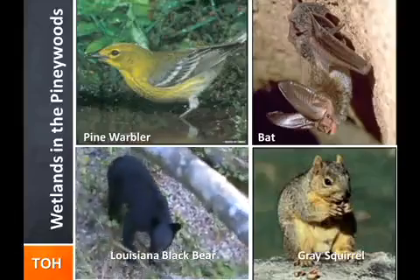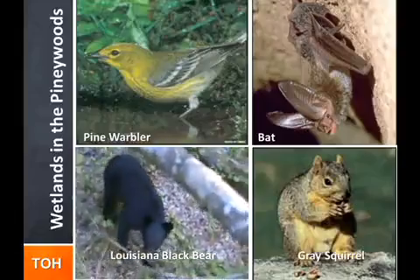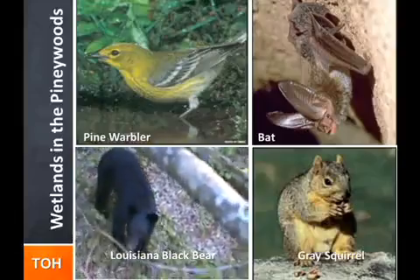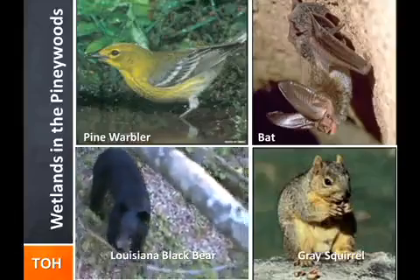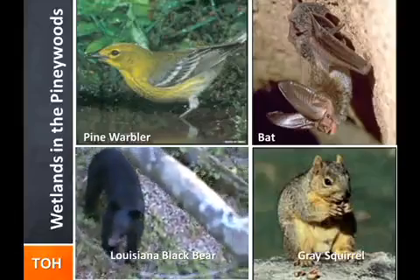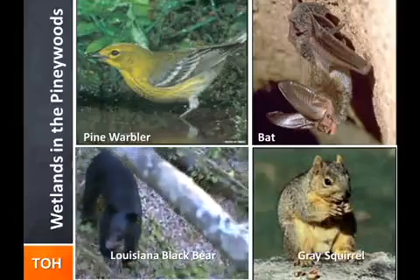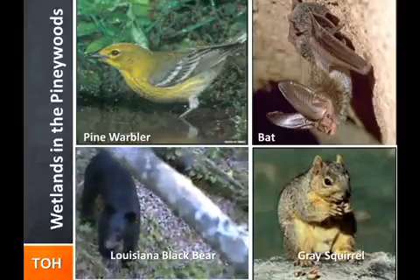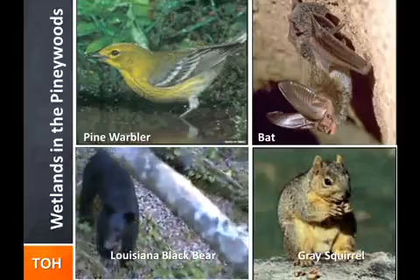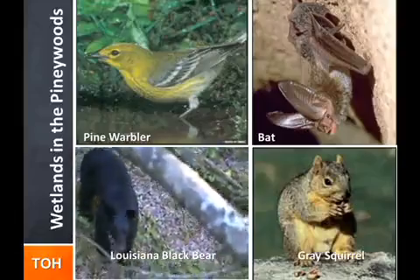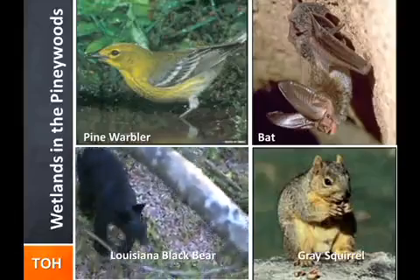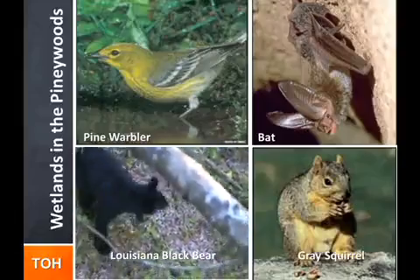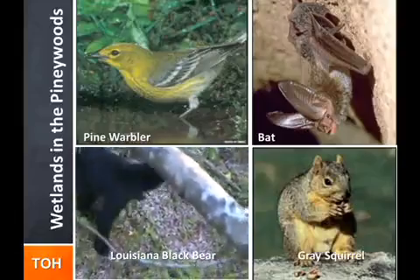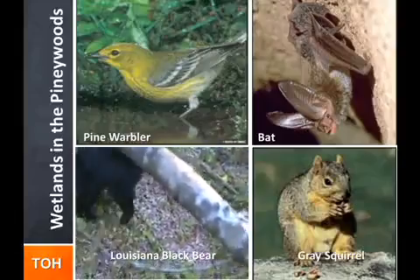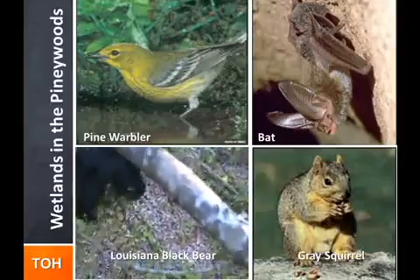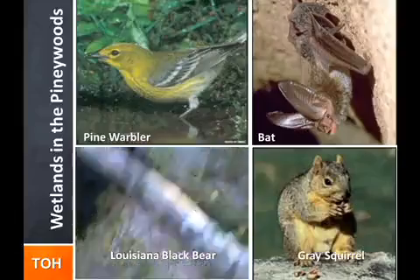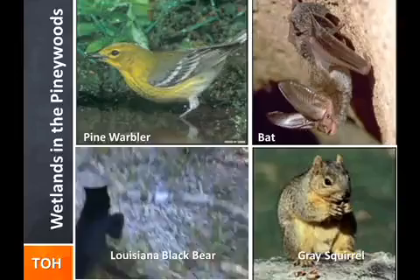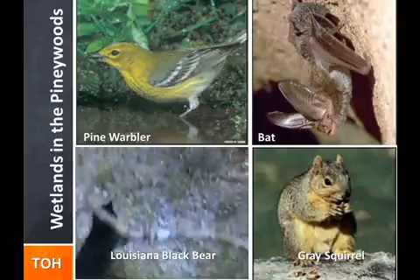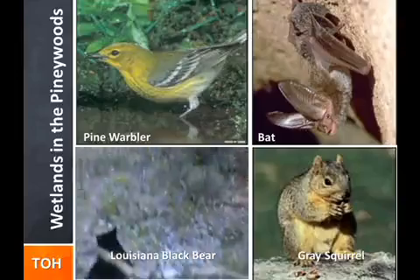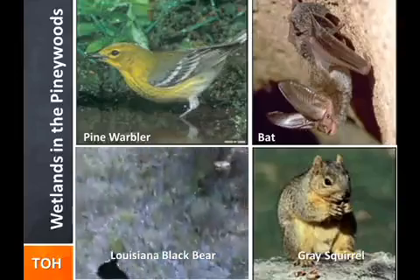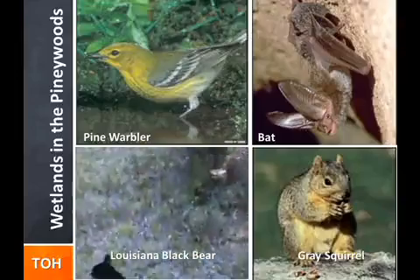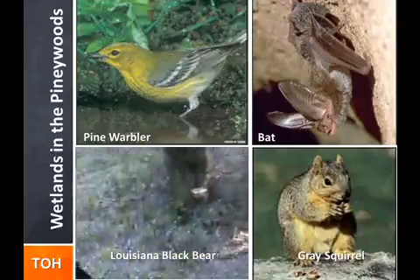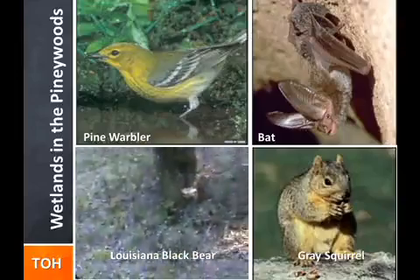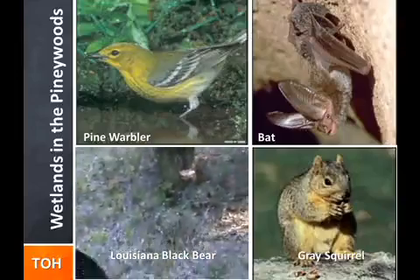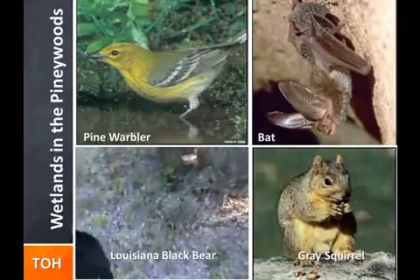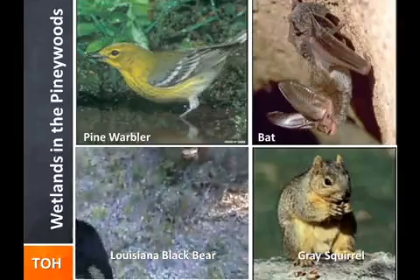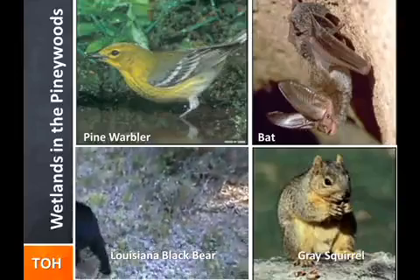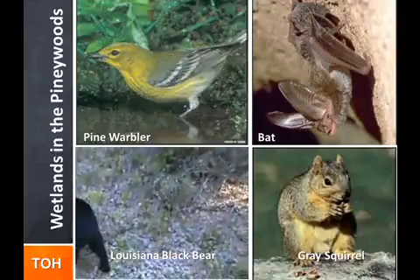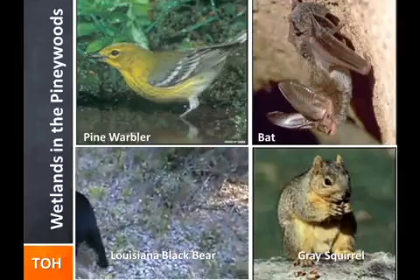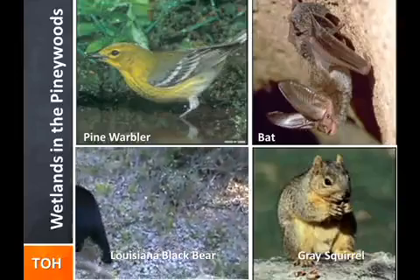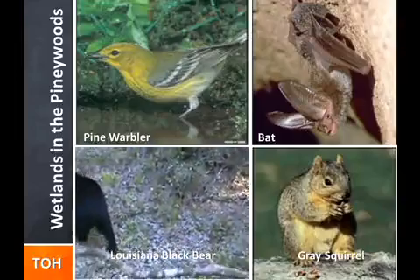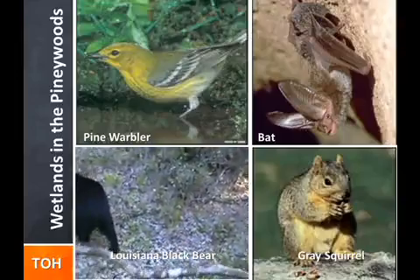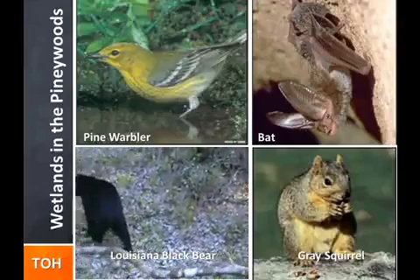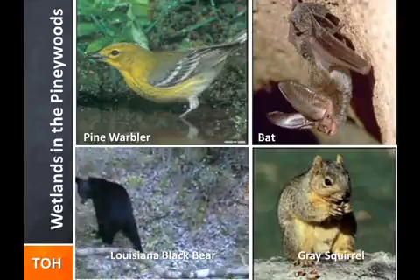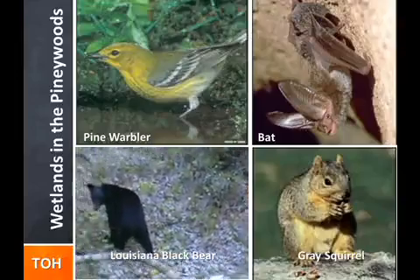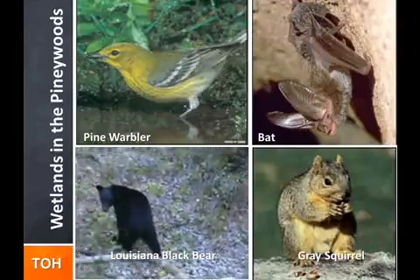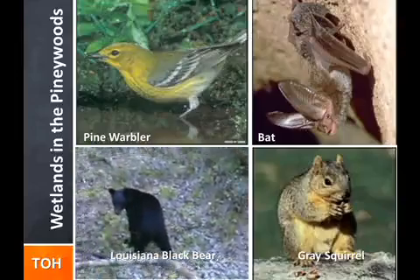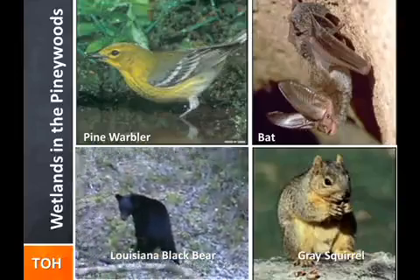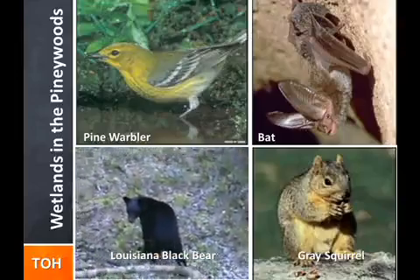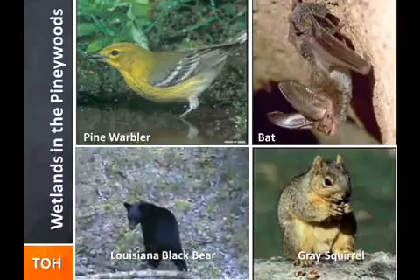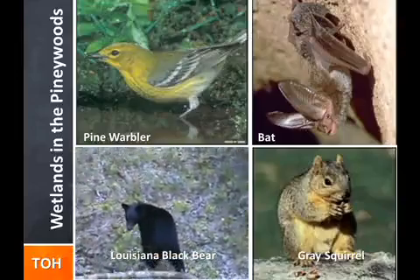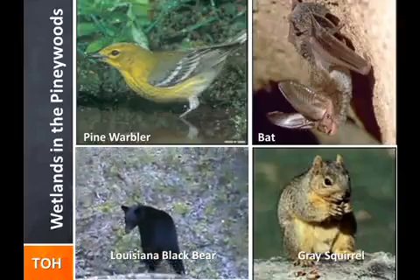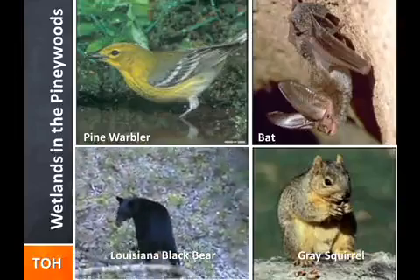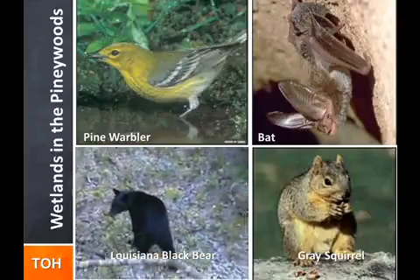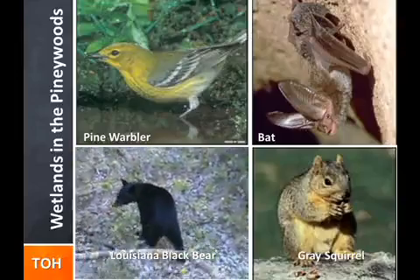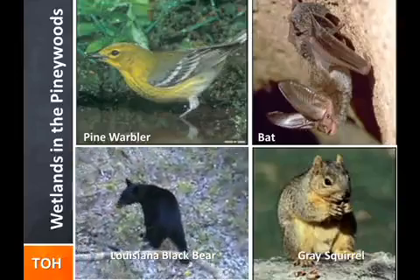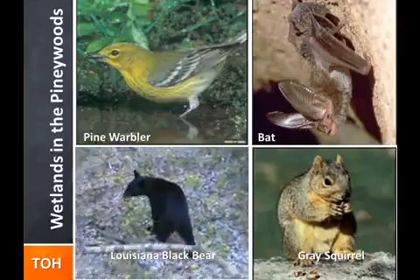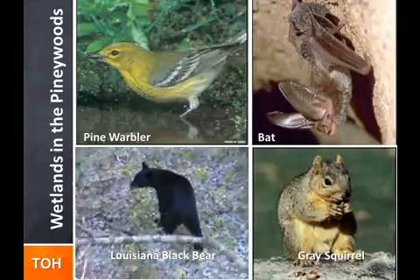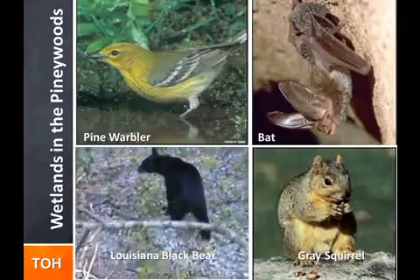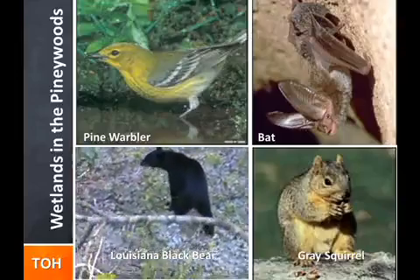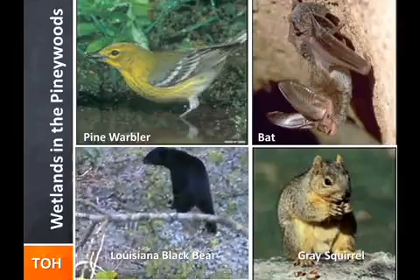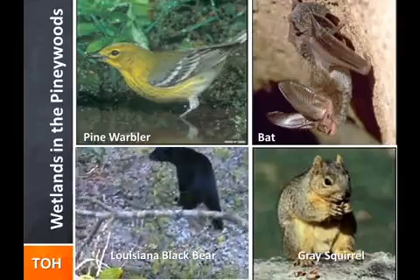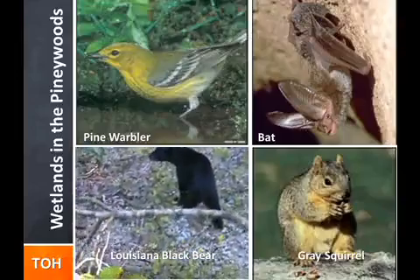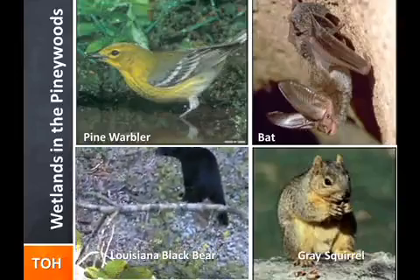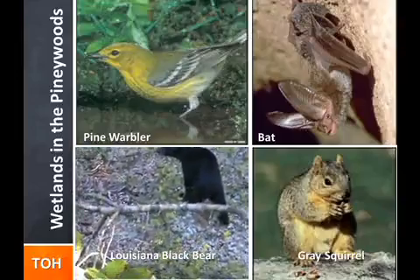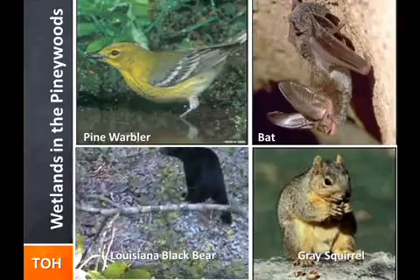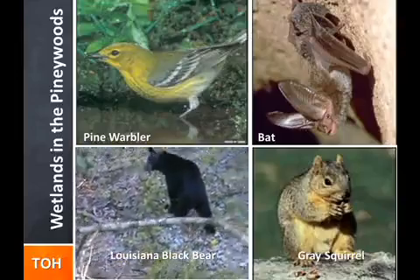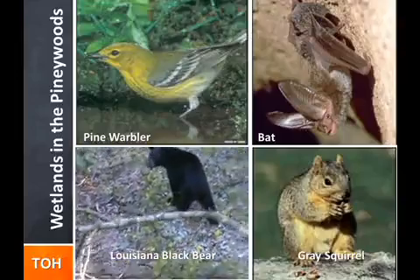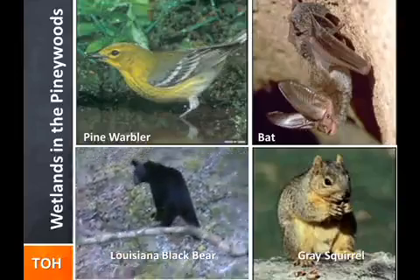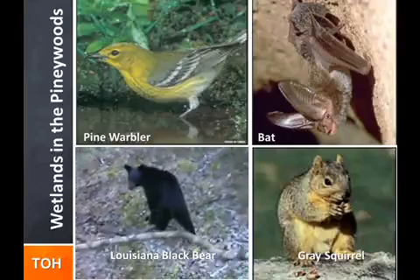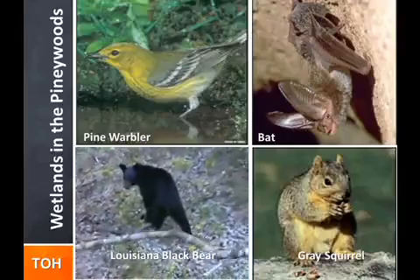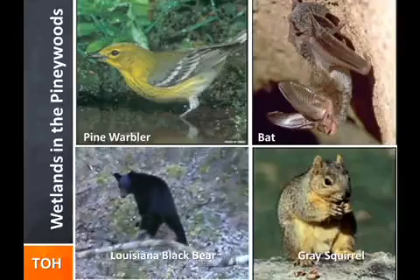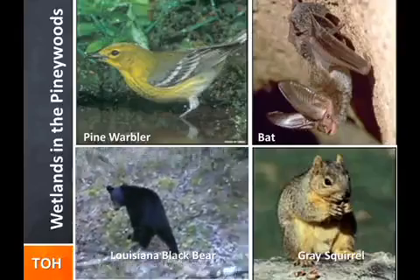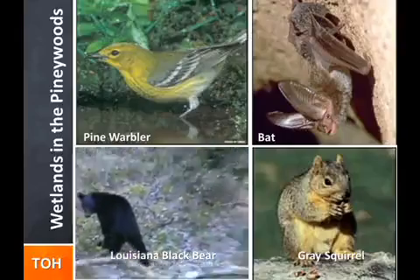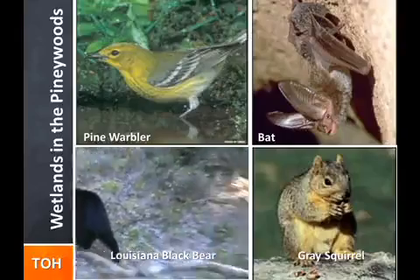Mammals in the region include river otter, gray squirrel, flying squirrel, and even the Louisiana black bear.